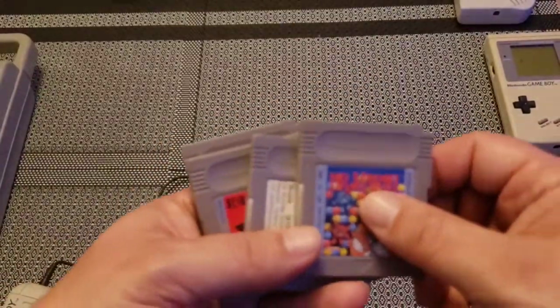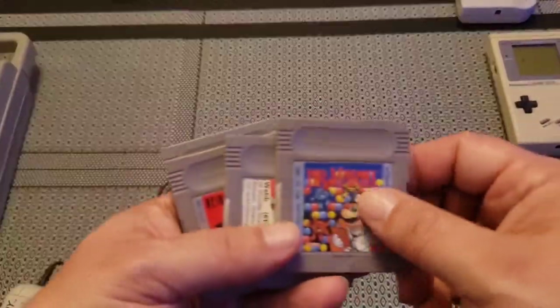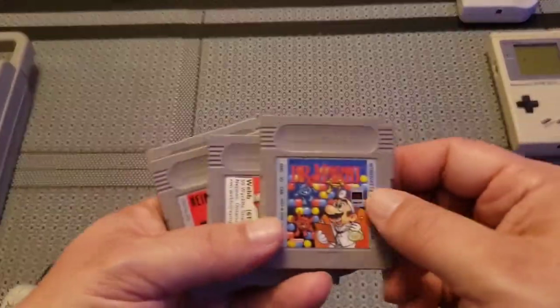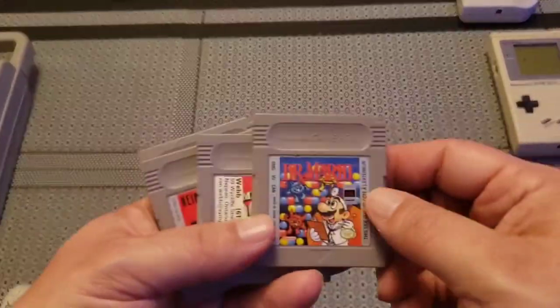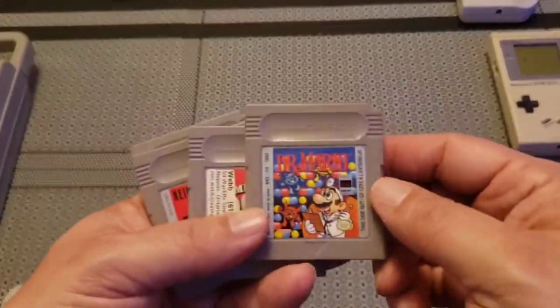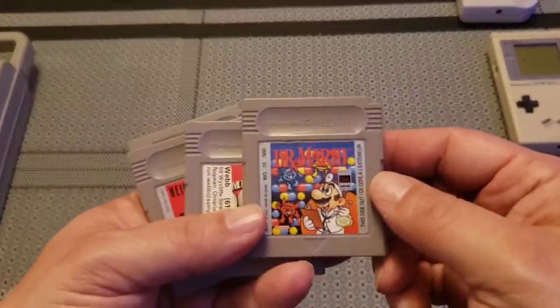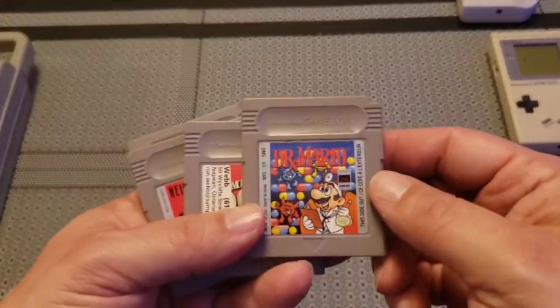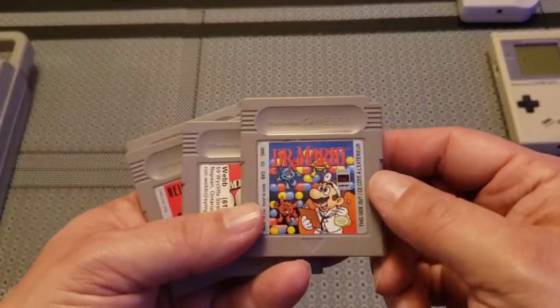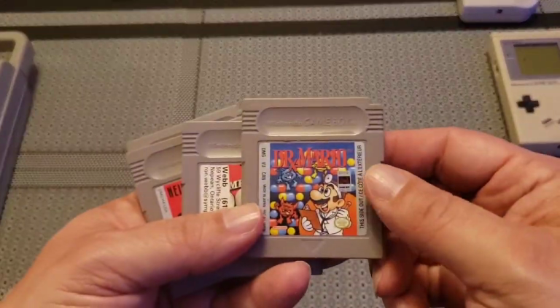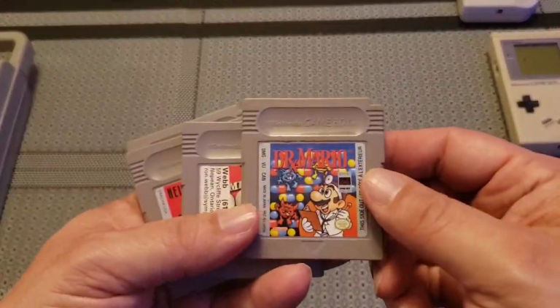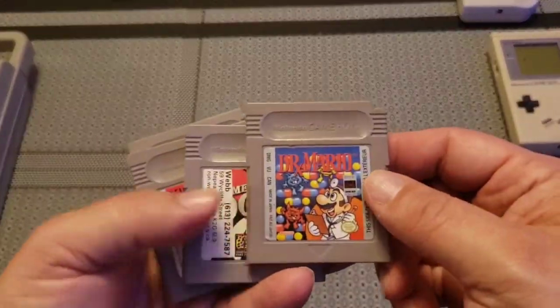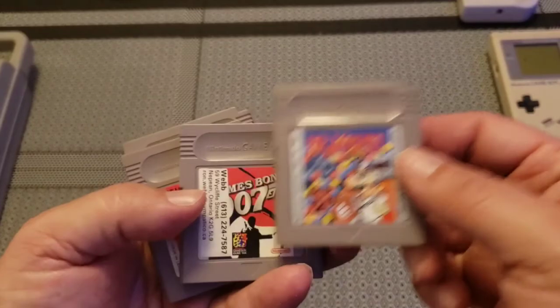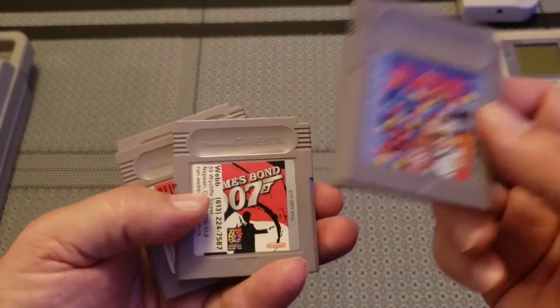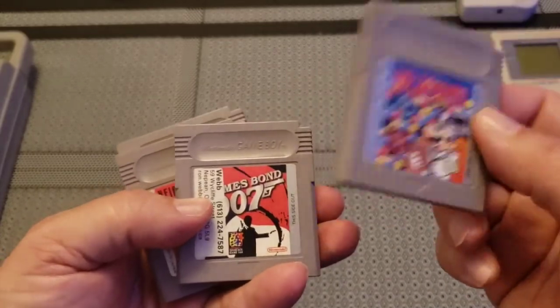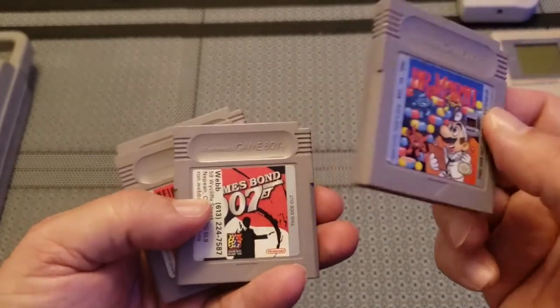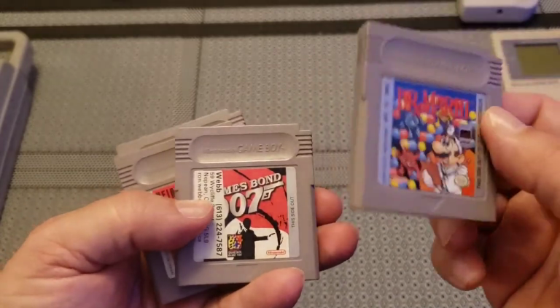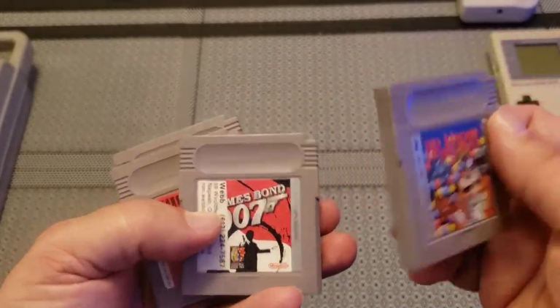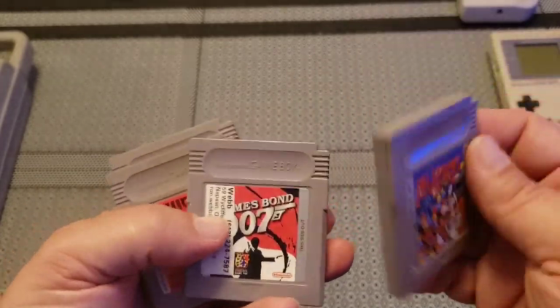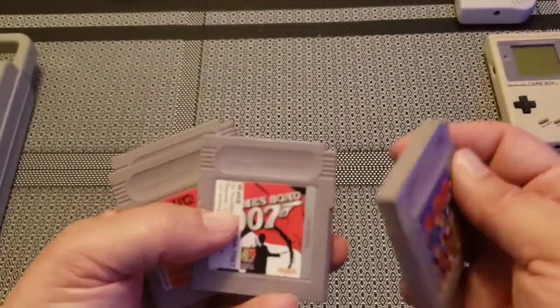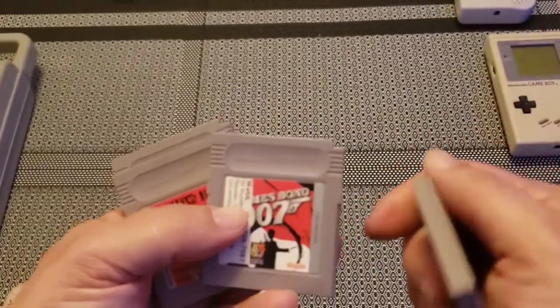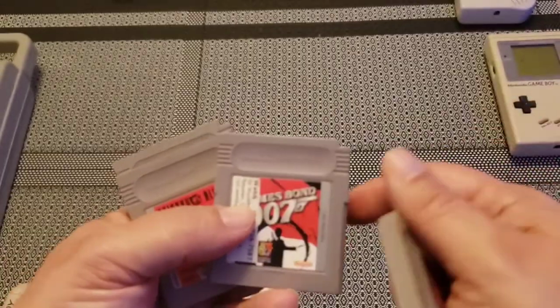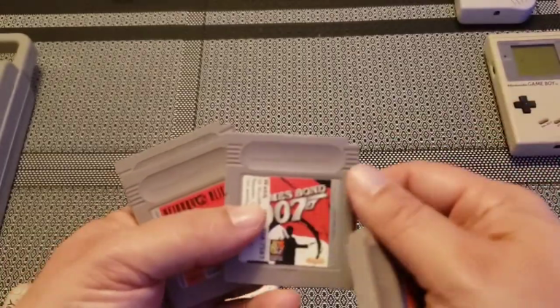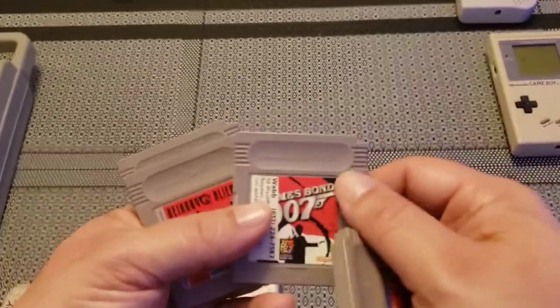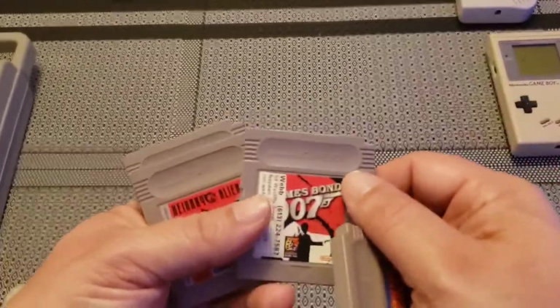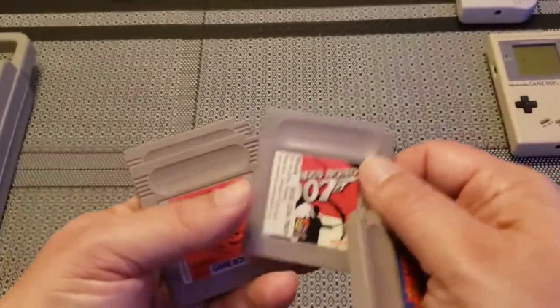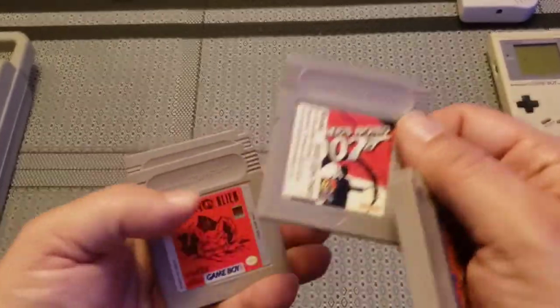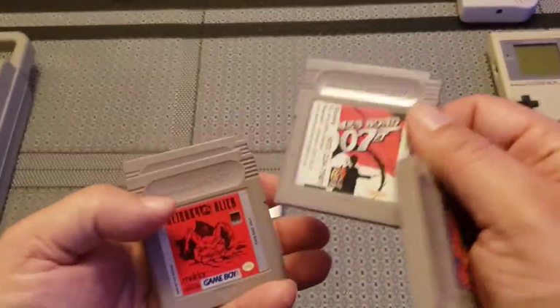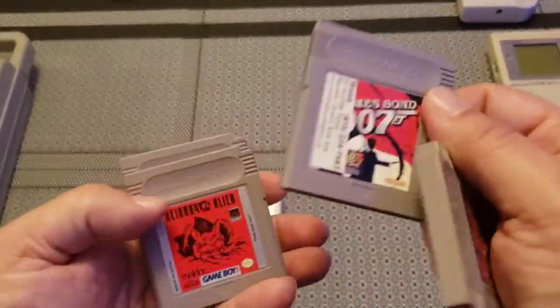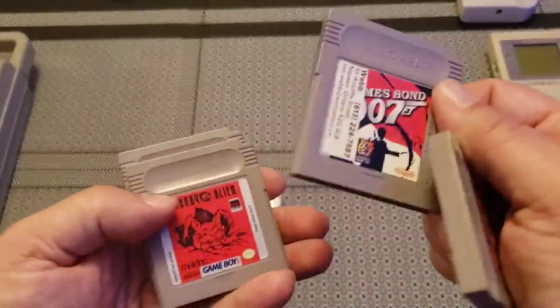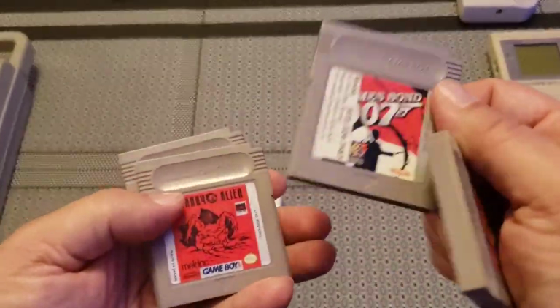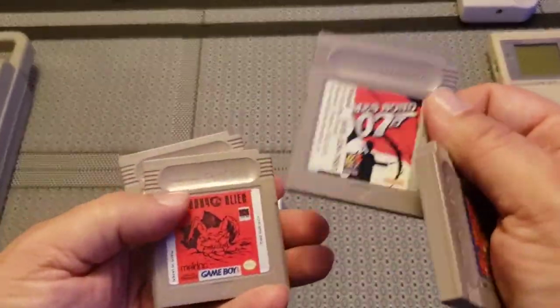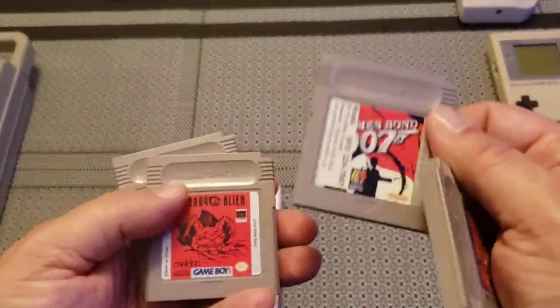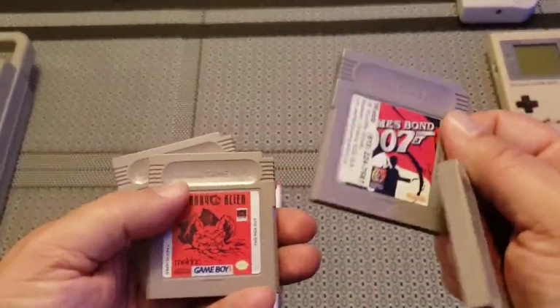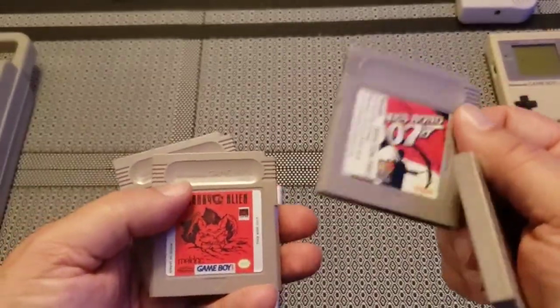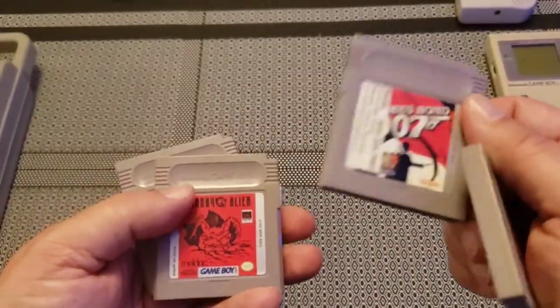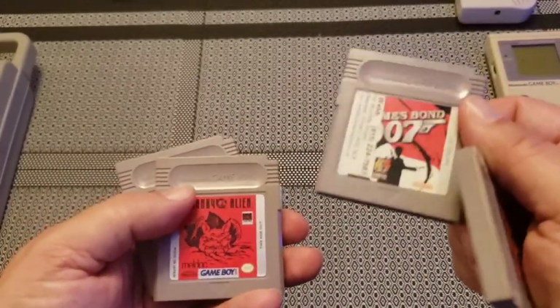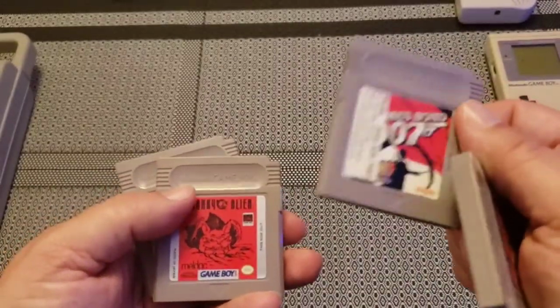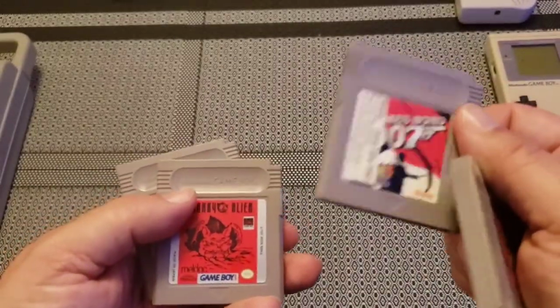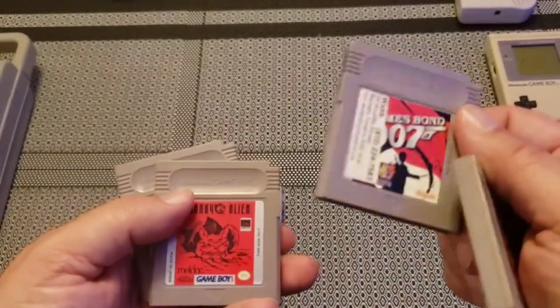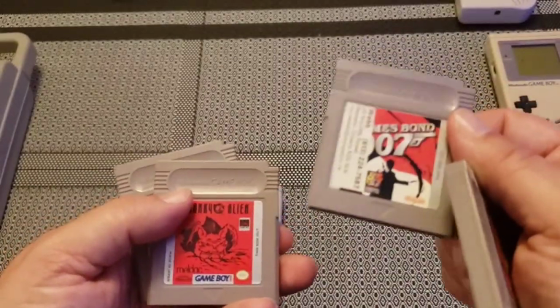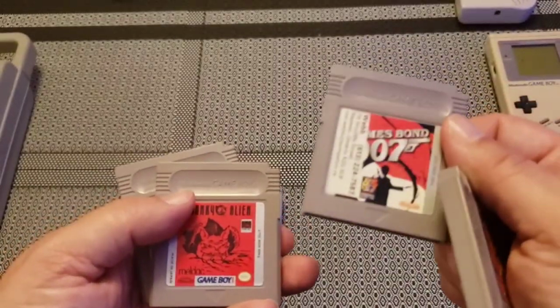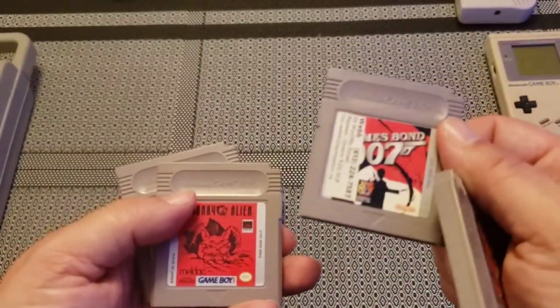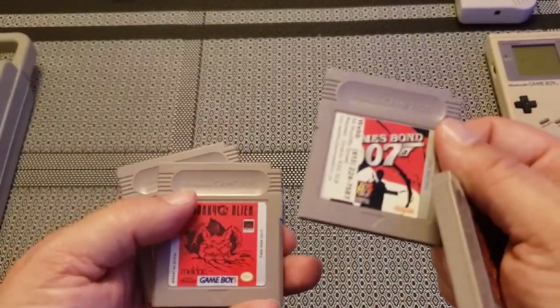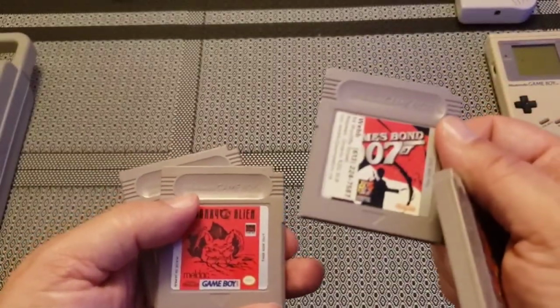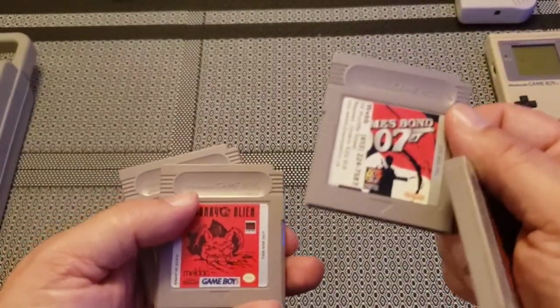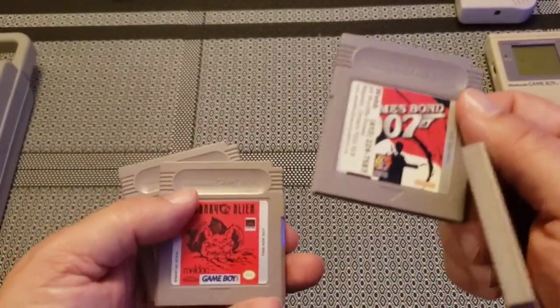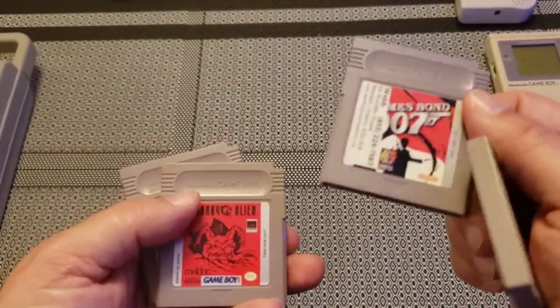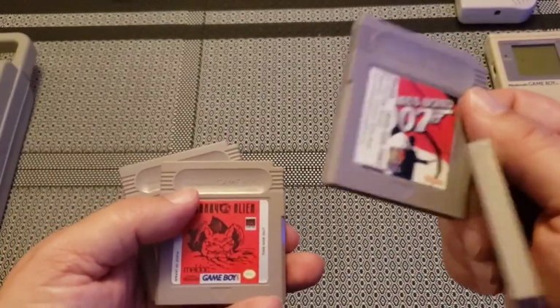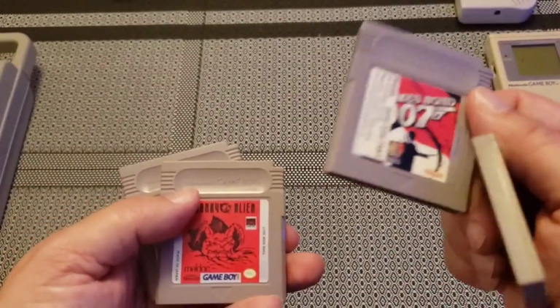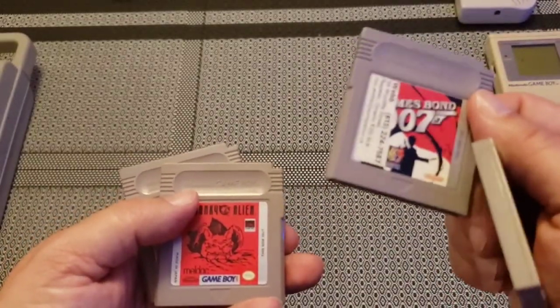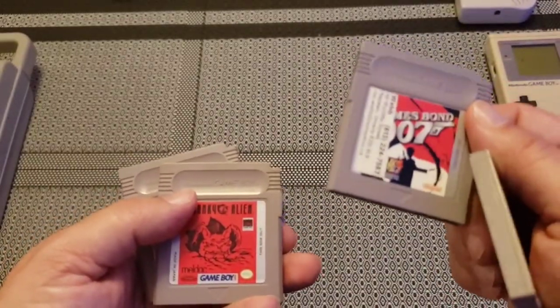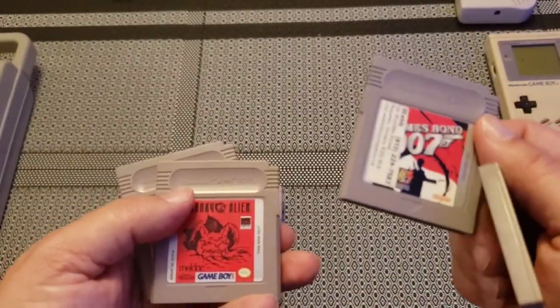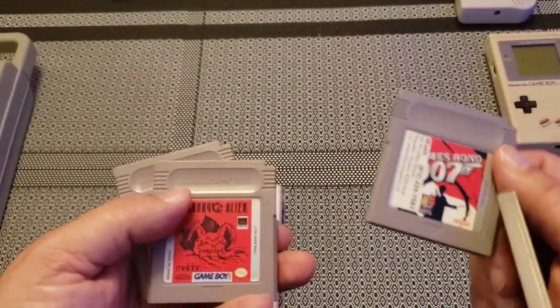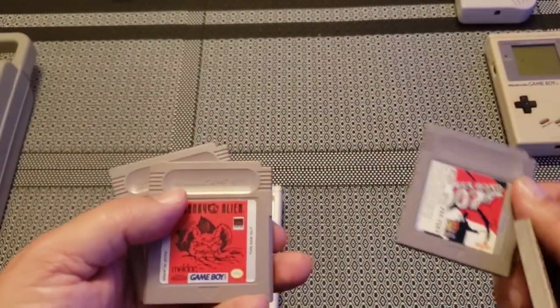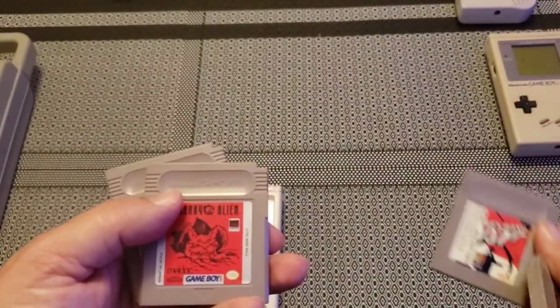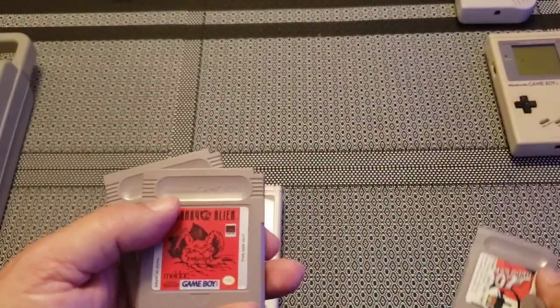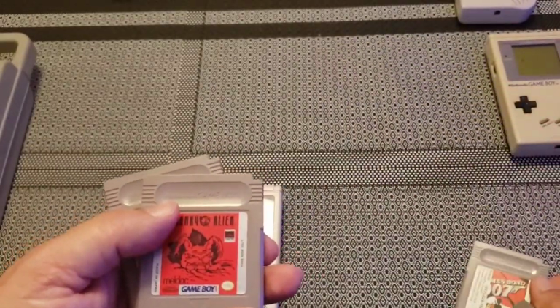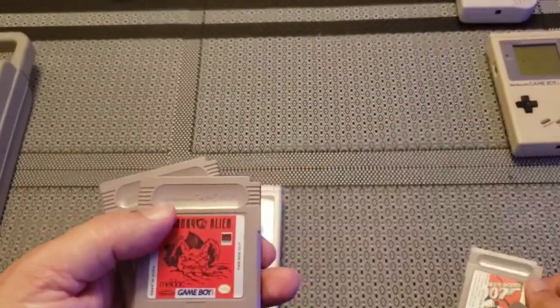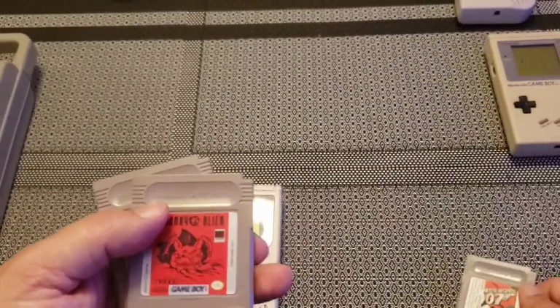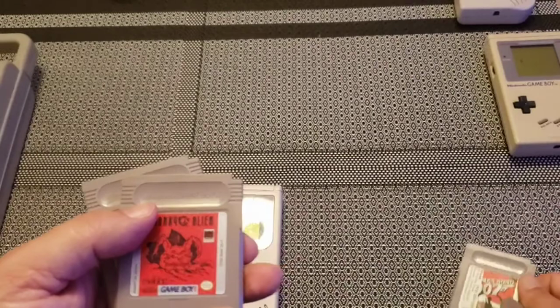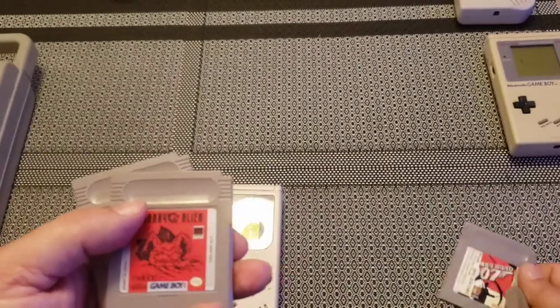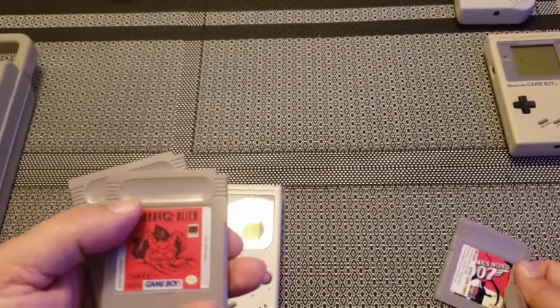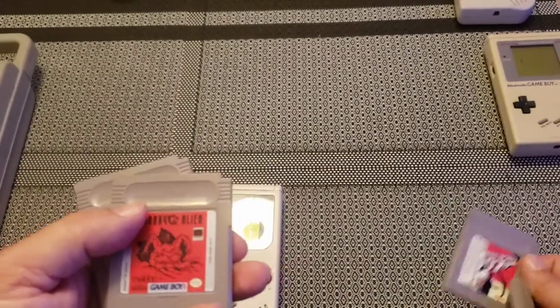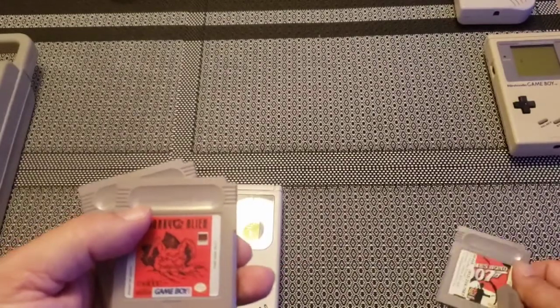Some of the games she gave me included Dr. Mario — that's what you saw me playing — which is an awesome game. This other cartridge I picked up with another Game Boy that I'll show you in a second, because I do have three of them.